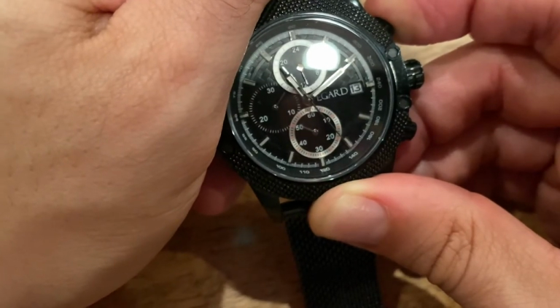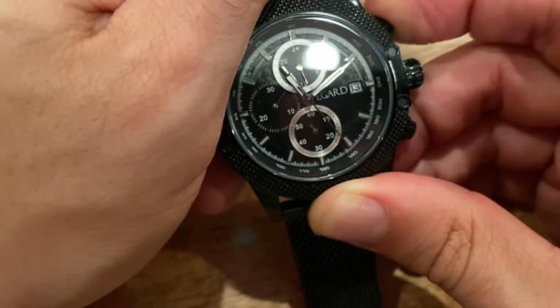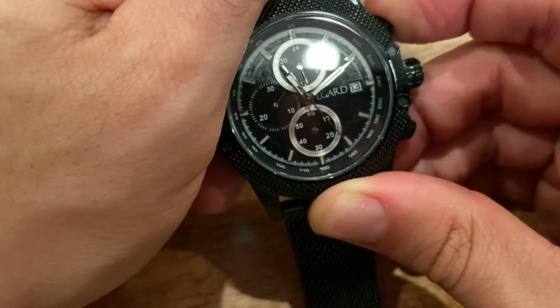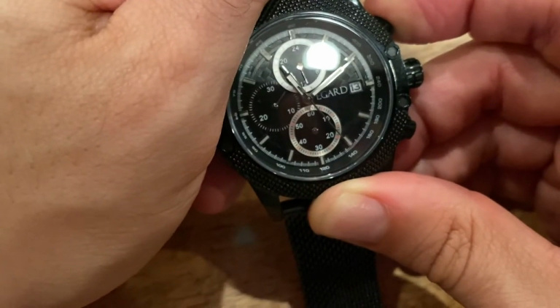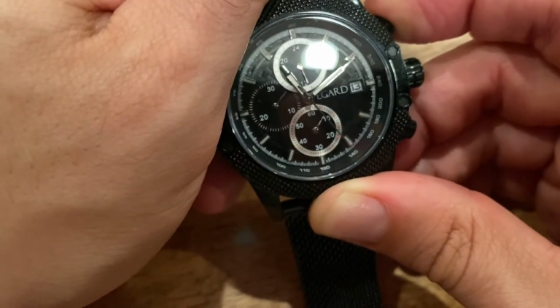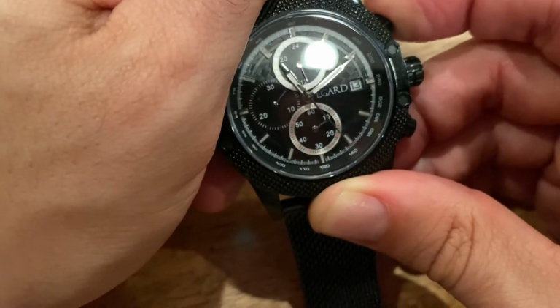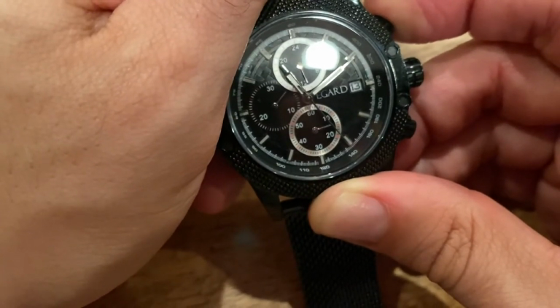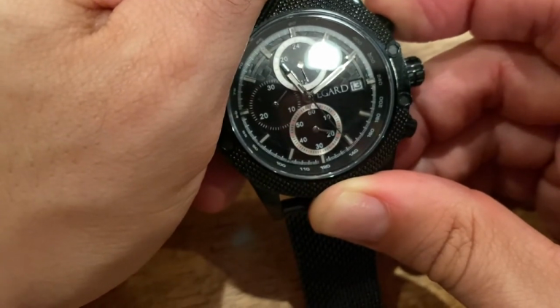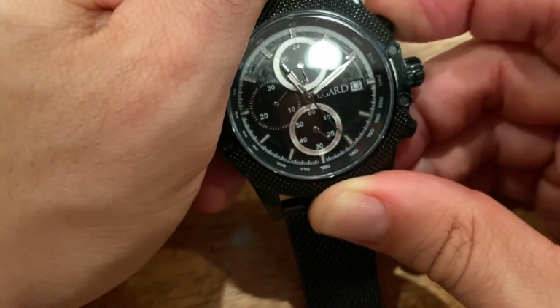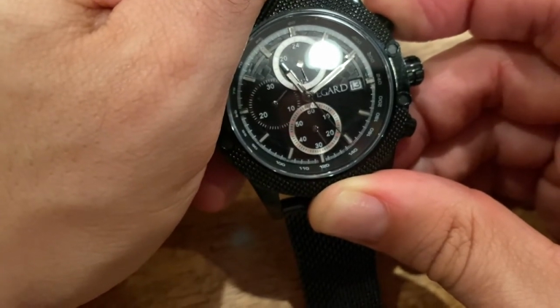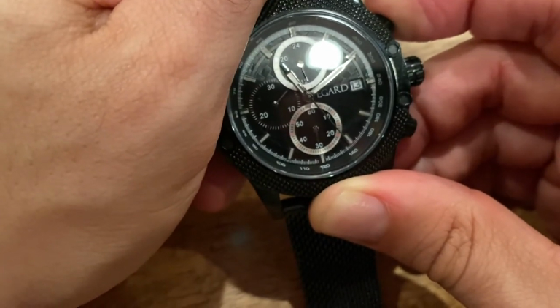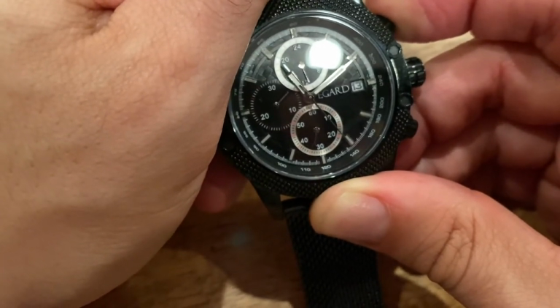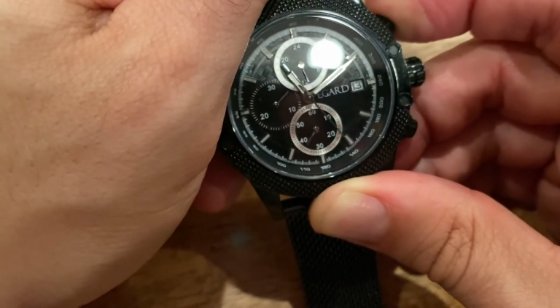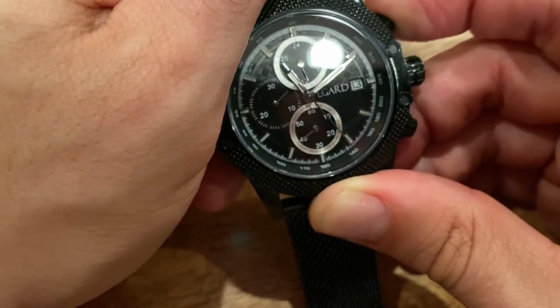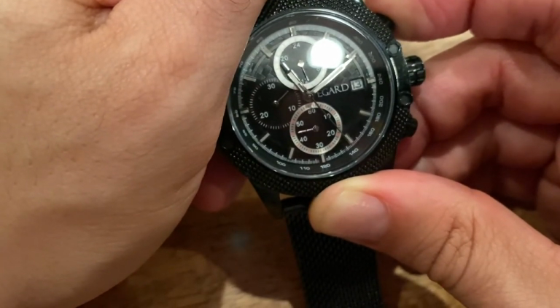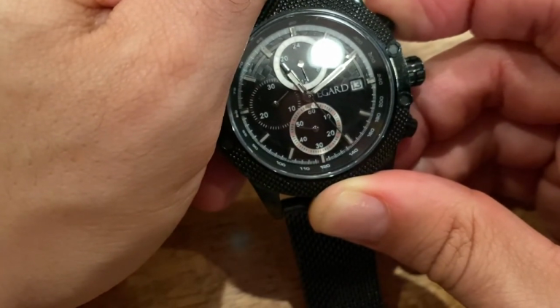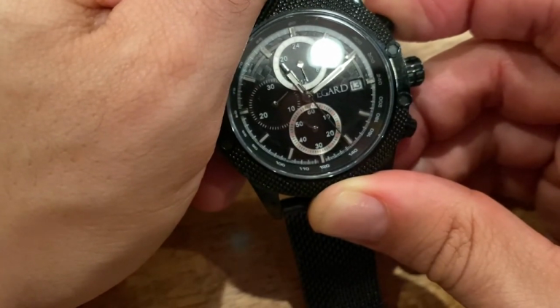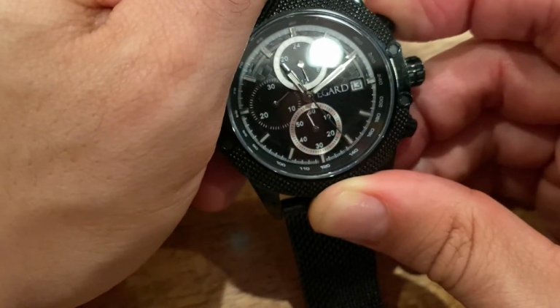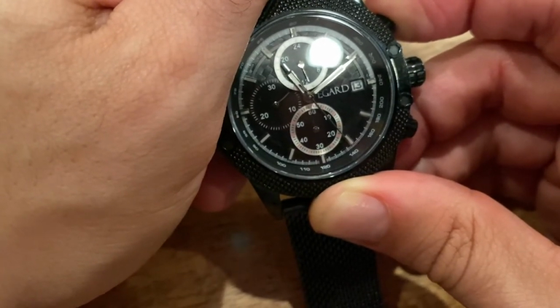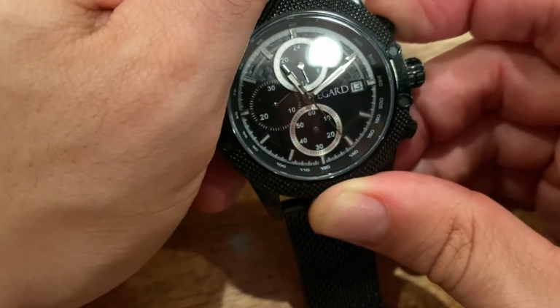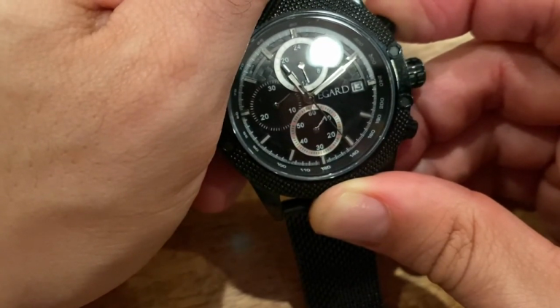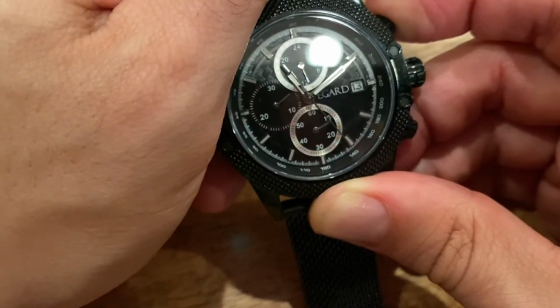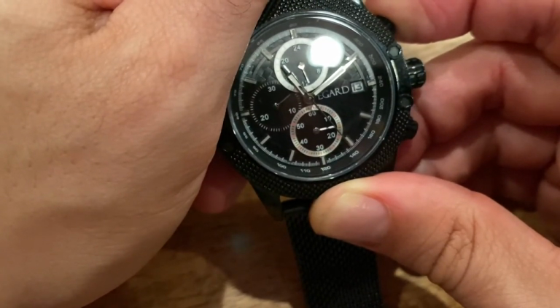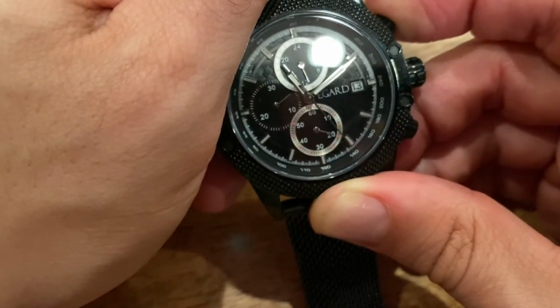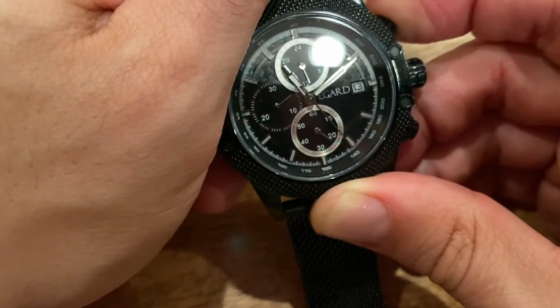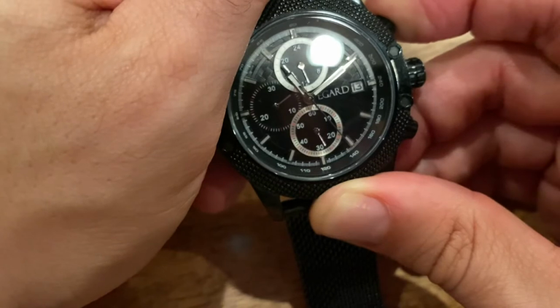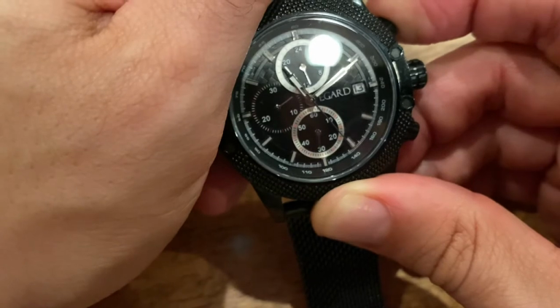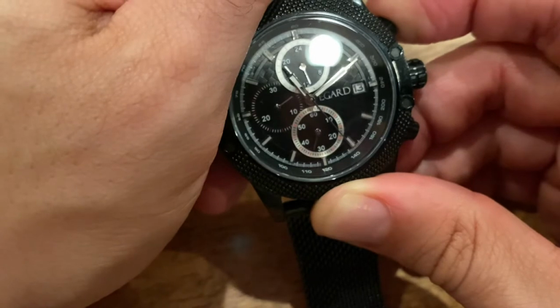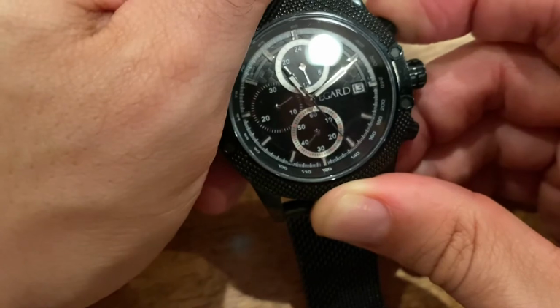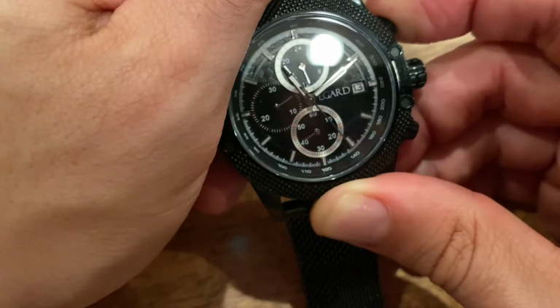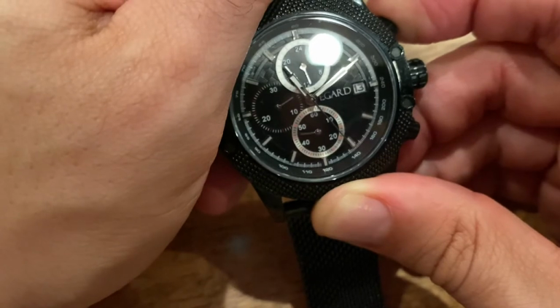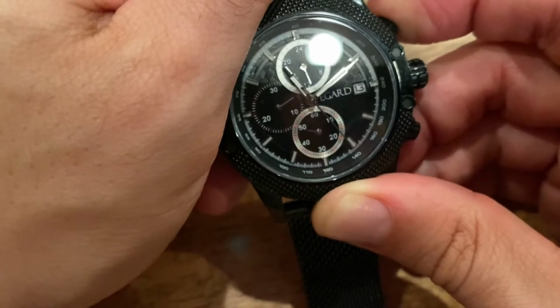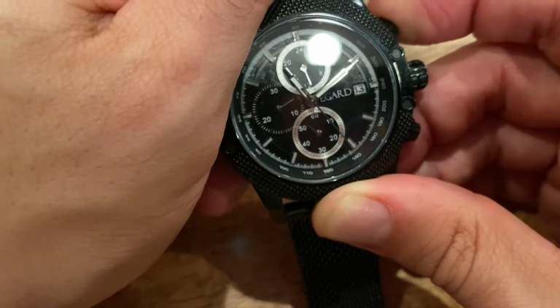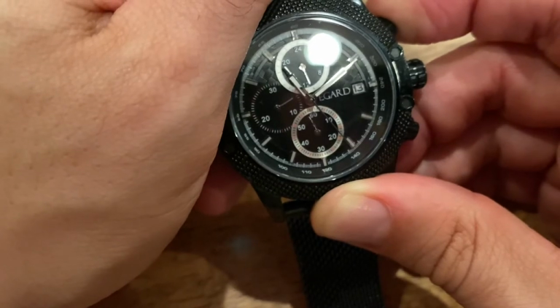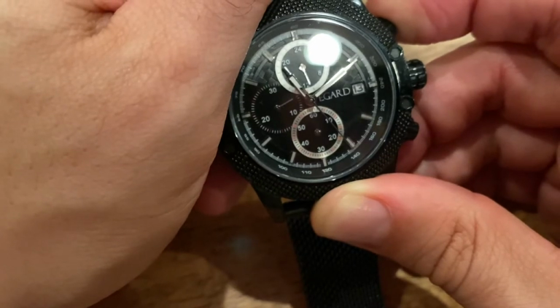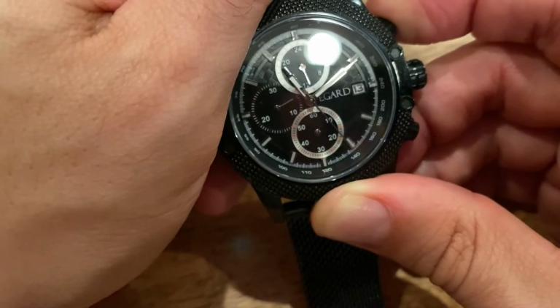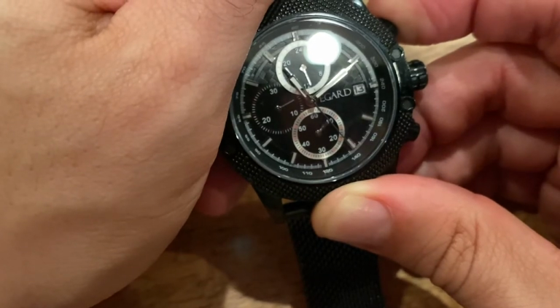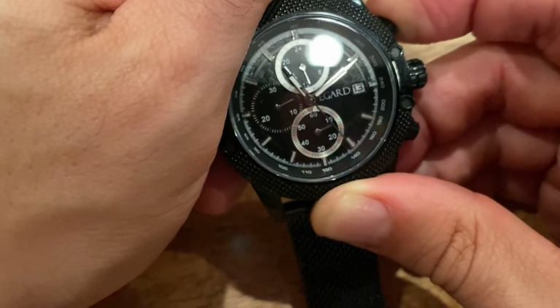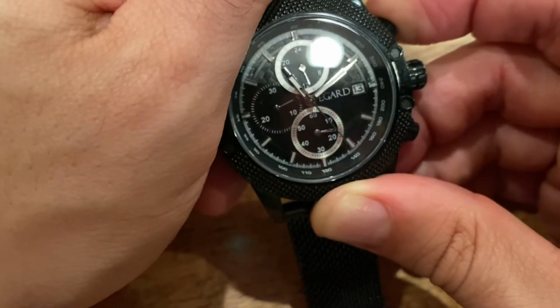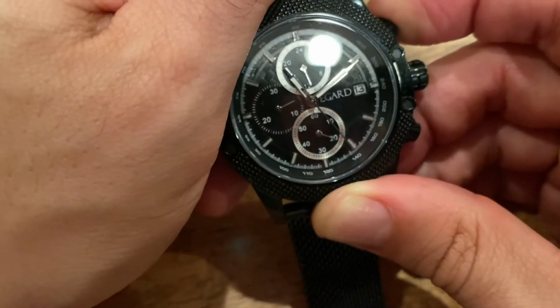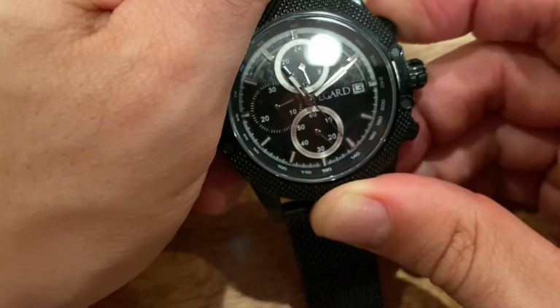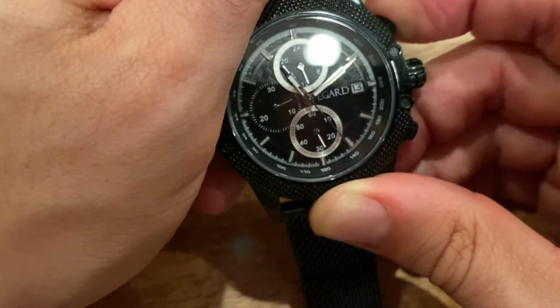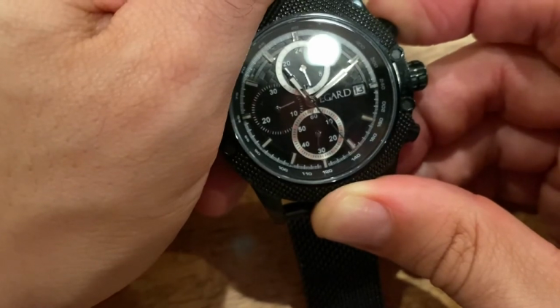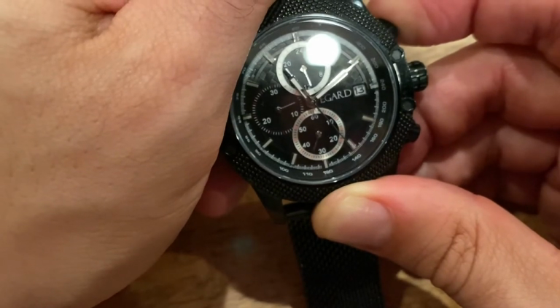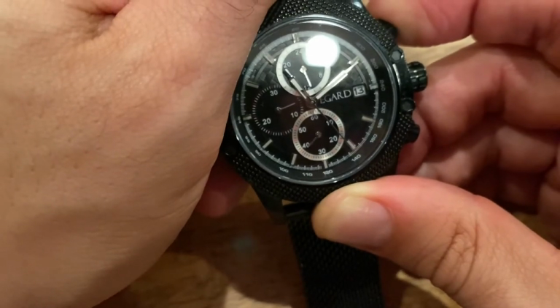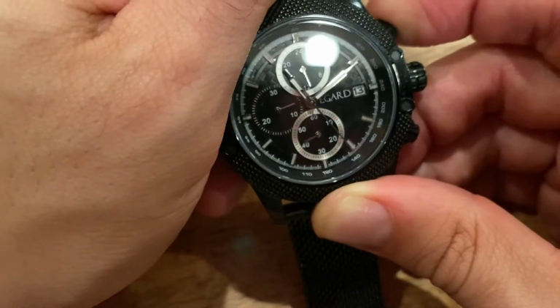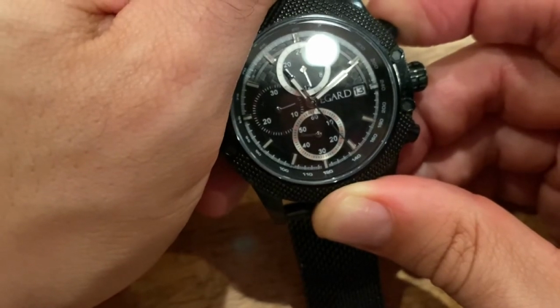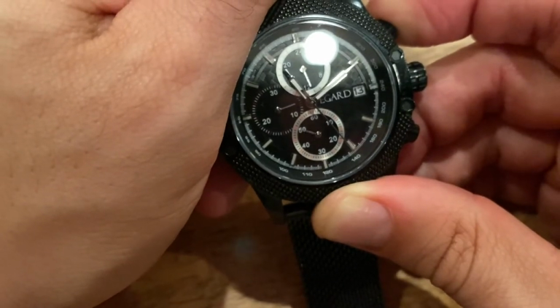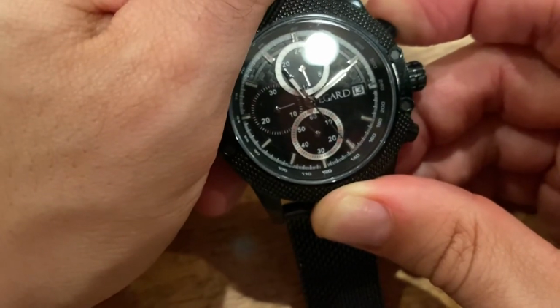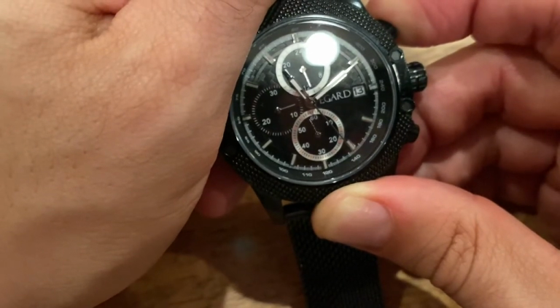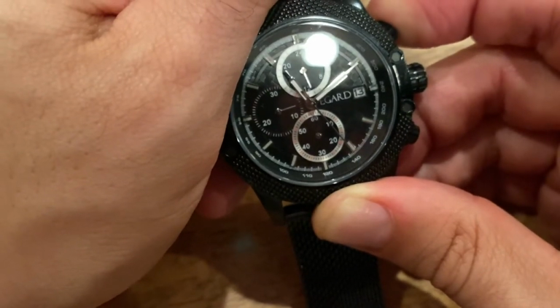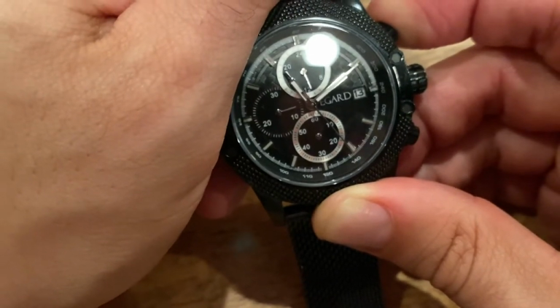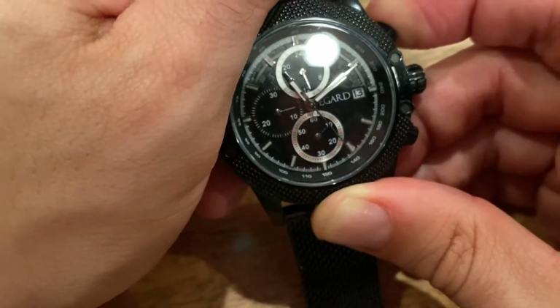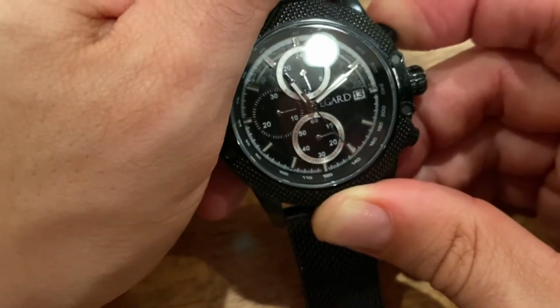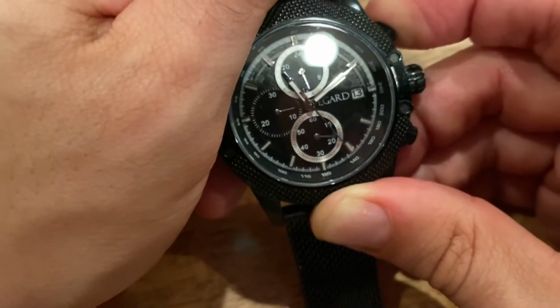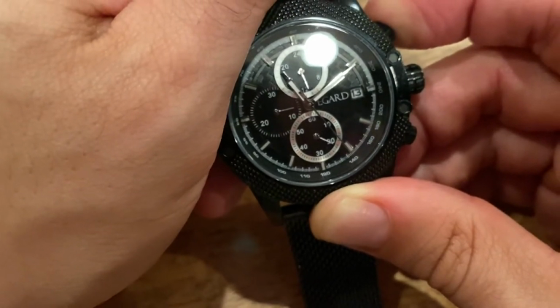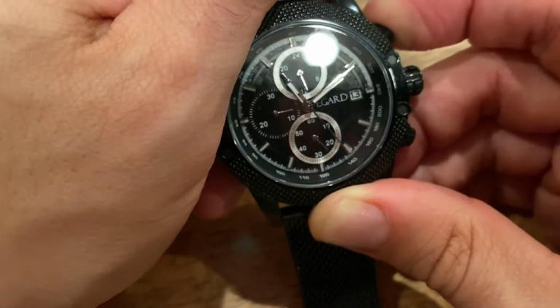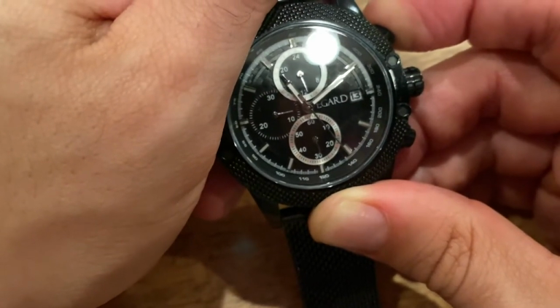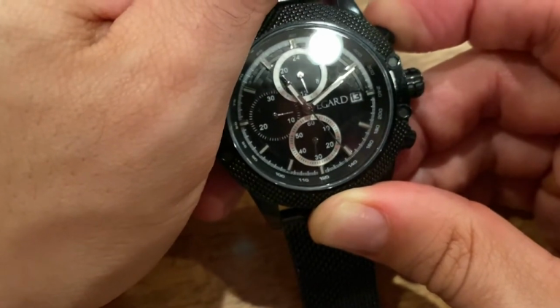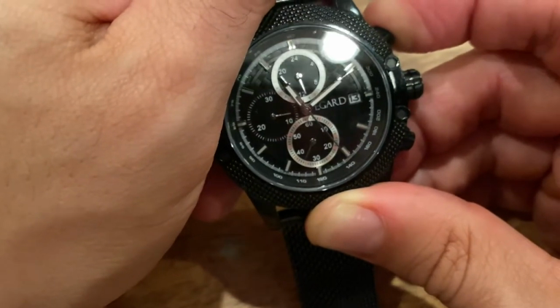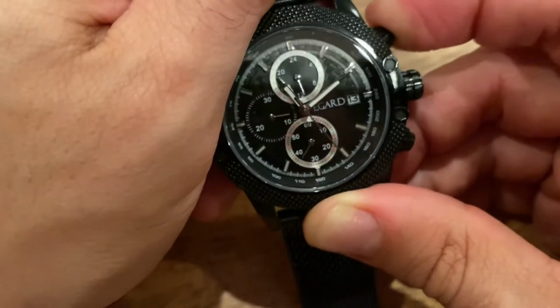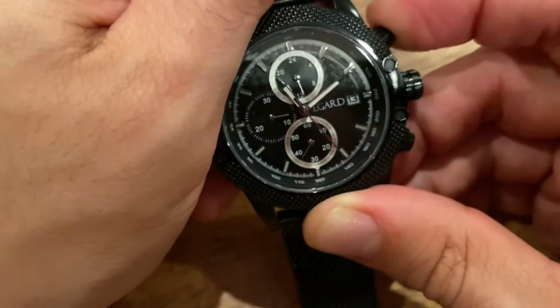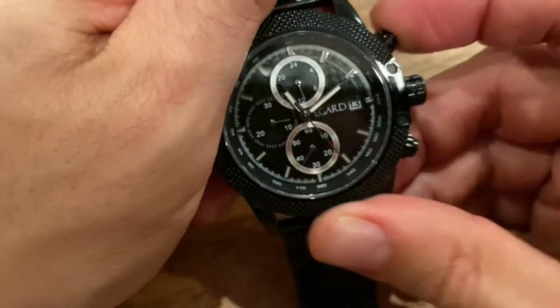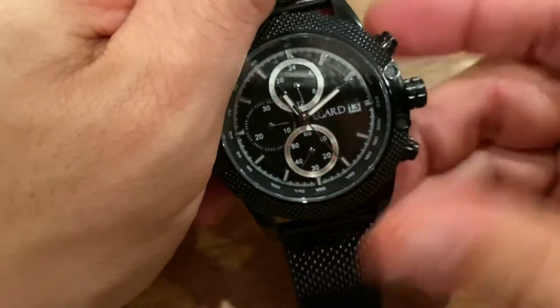Now if you notice, every time it goes those 60 seconds, it's also moving the minute hand. This could be annoying because you don't want to go all the way around.